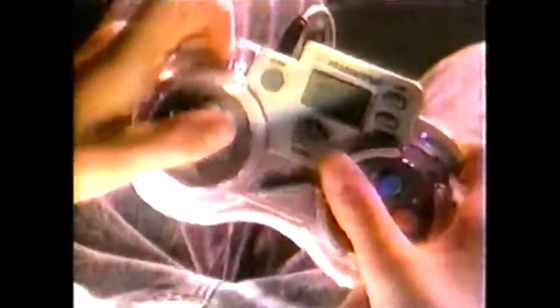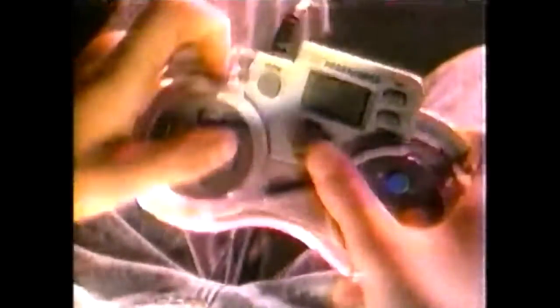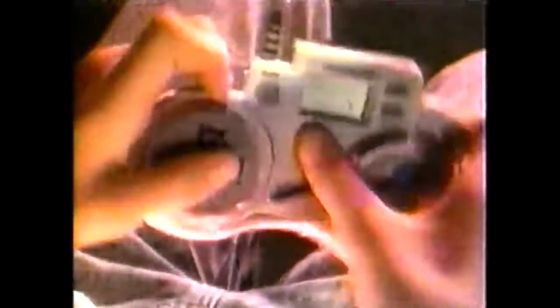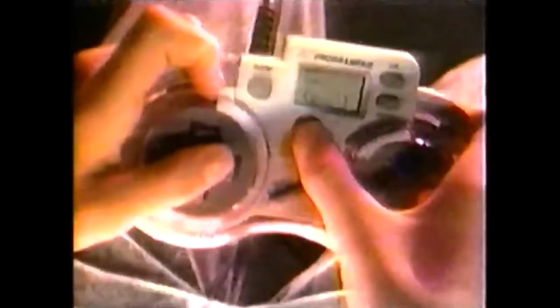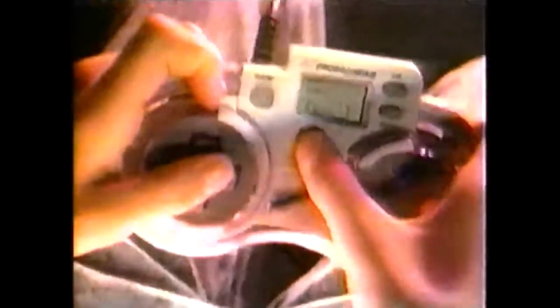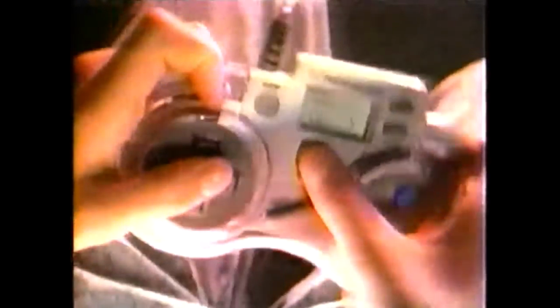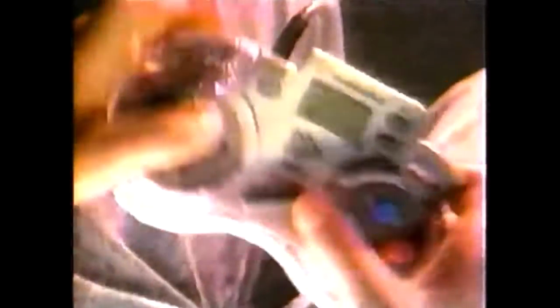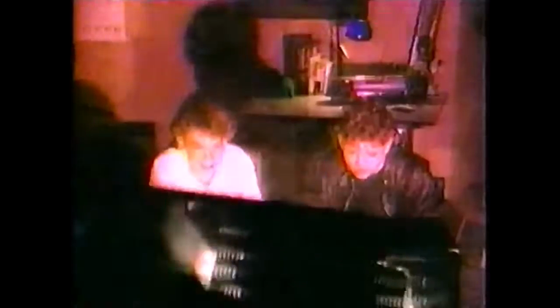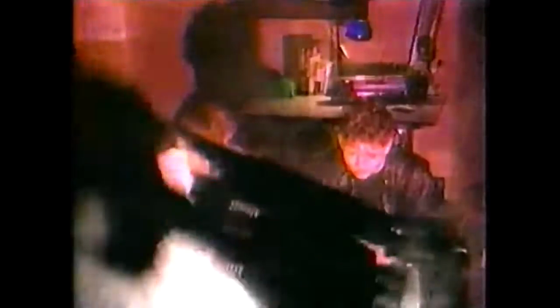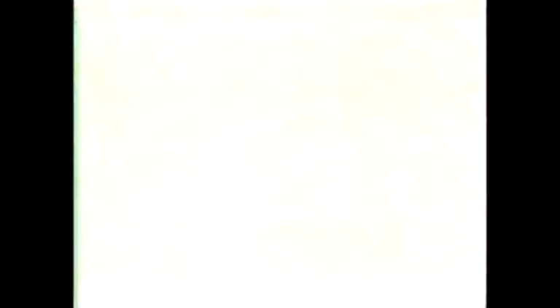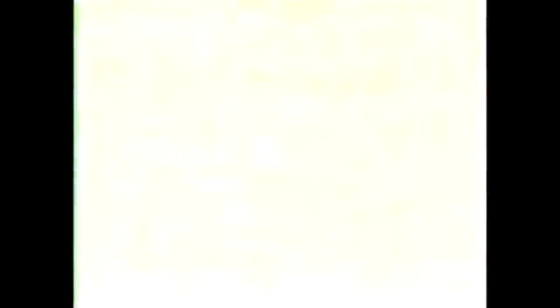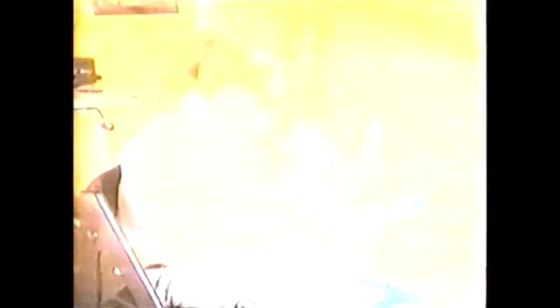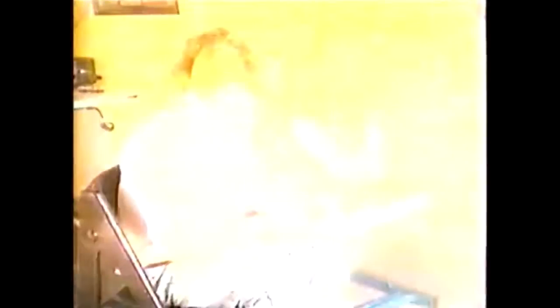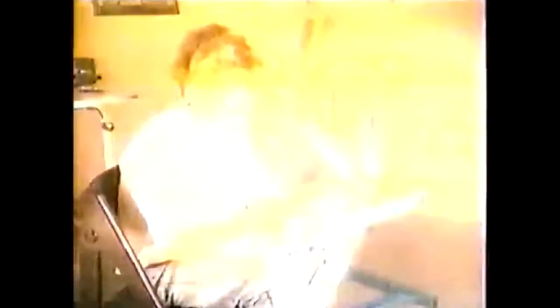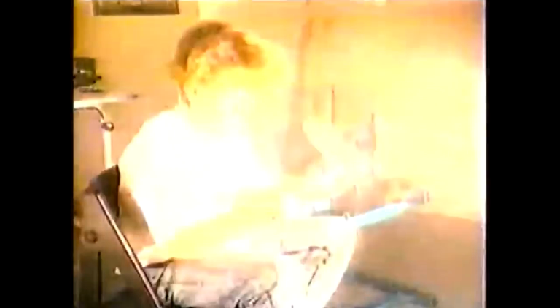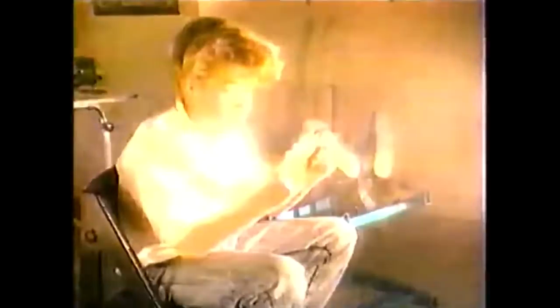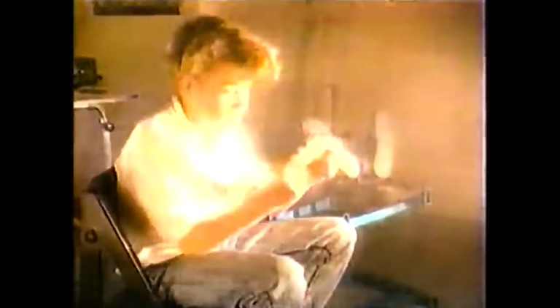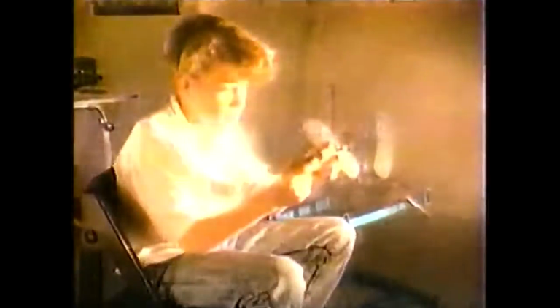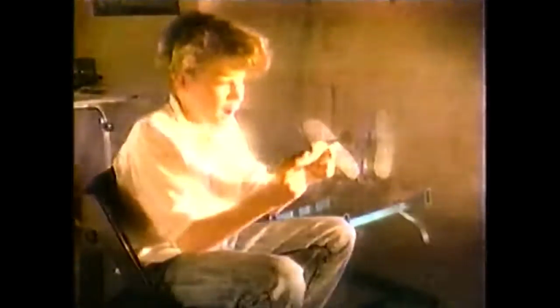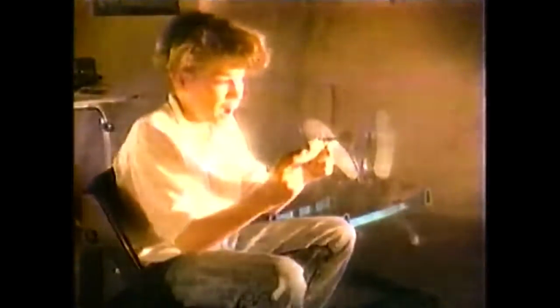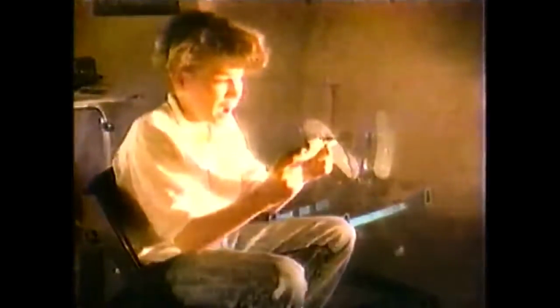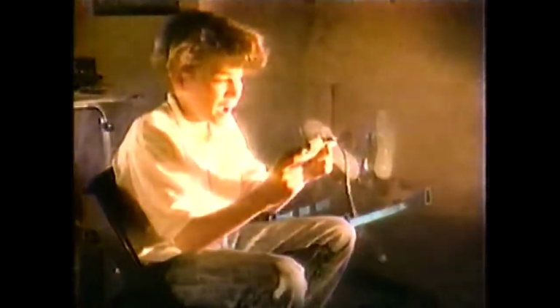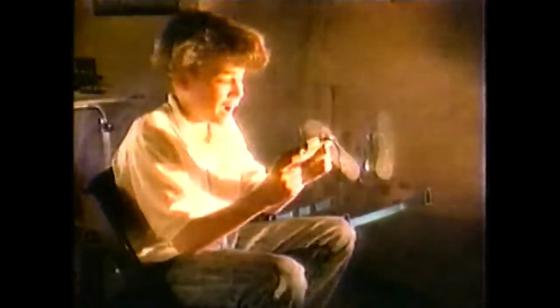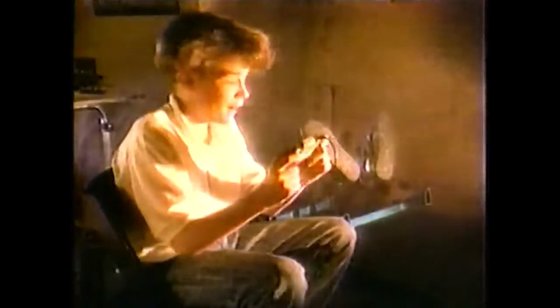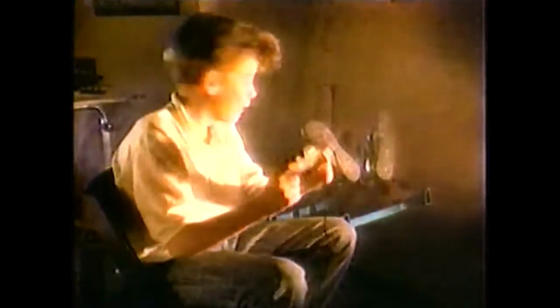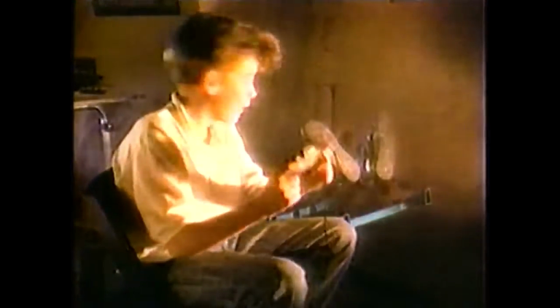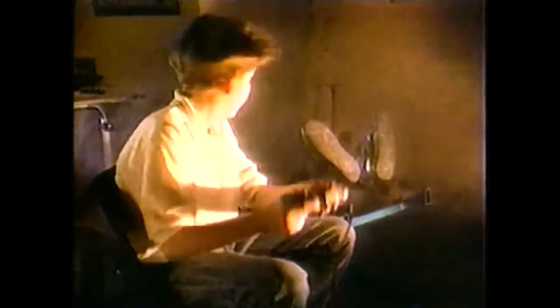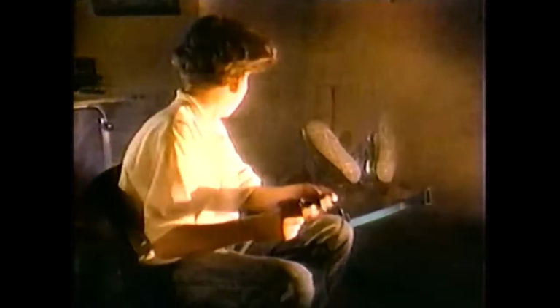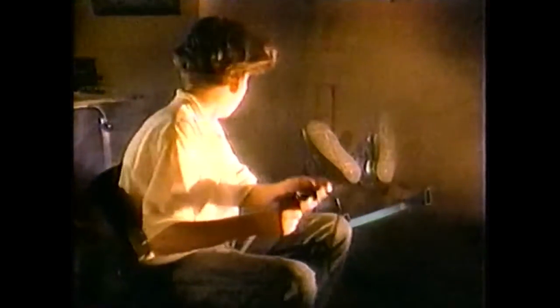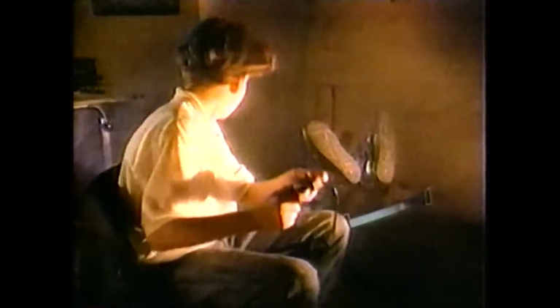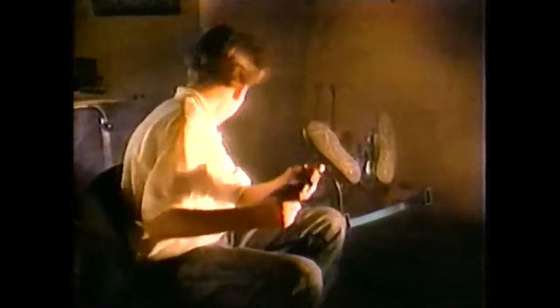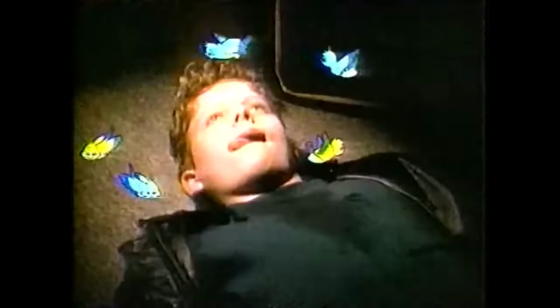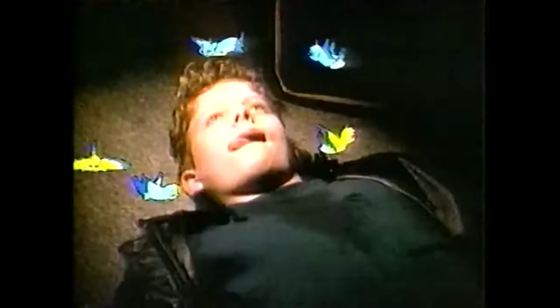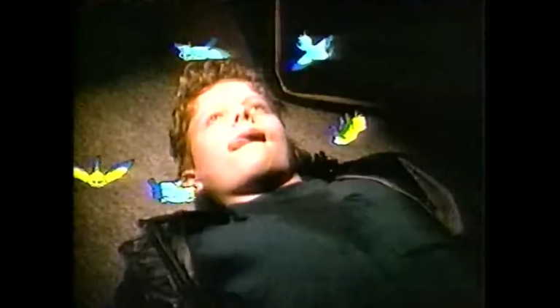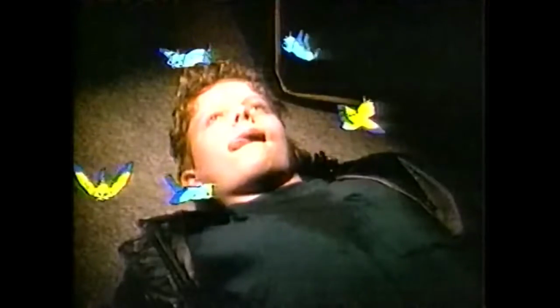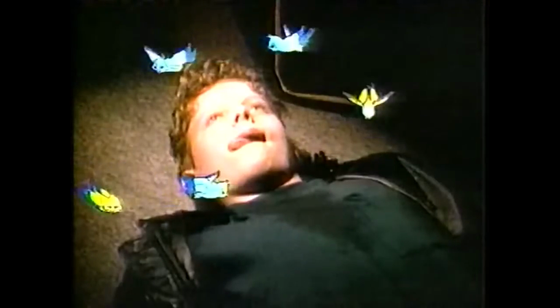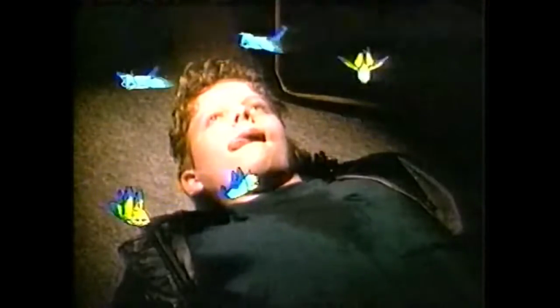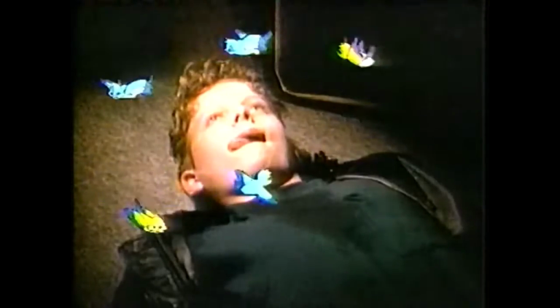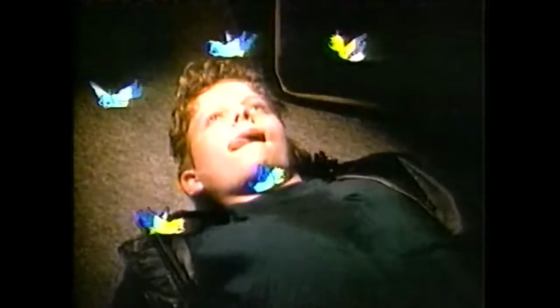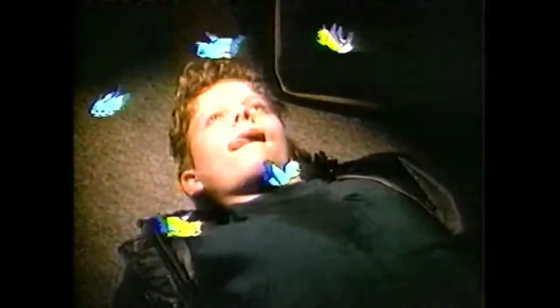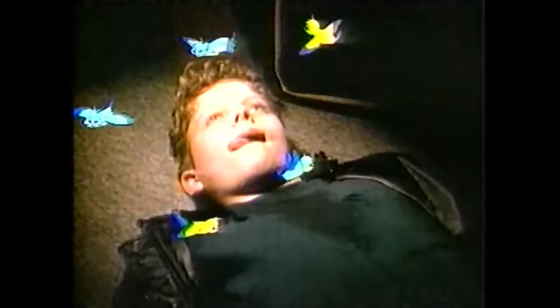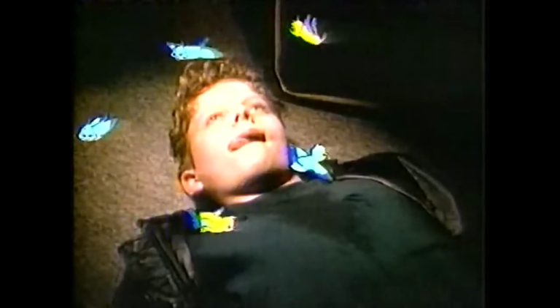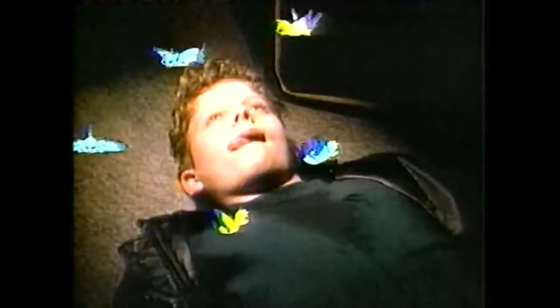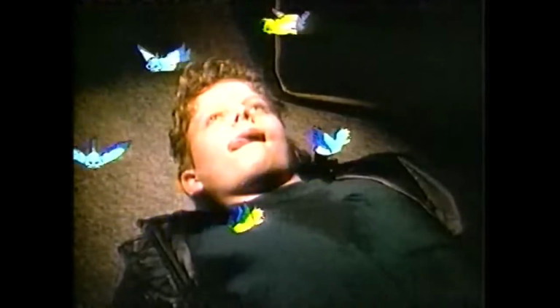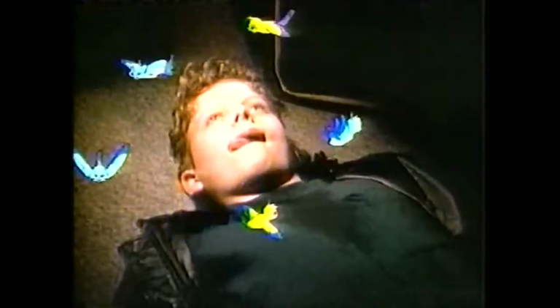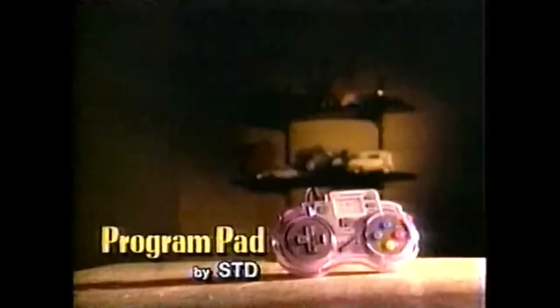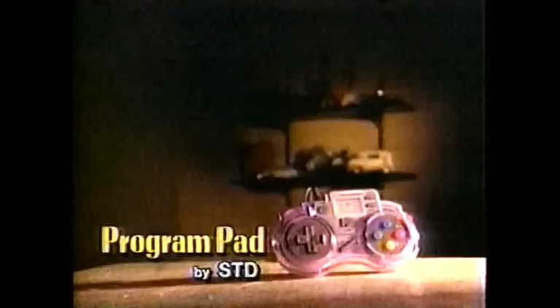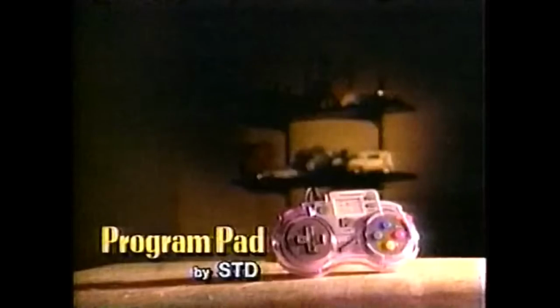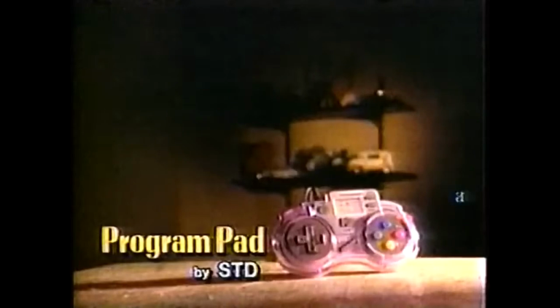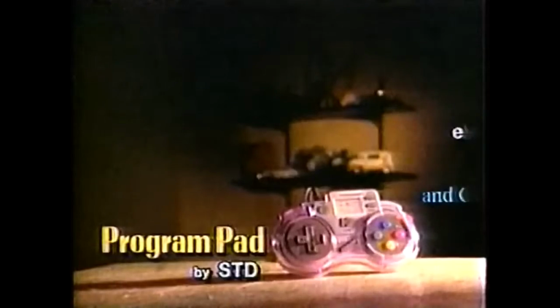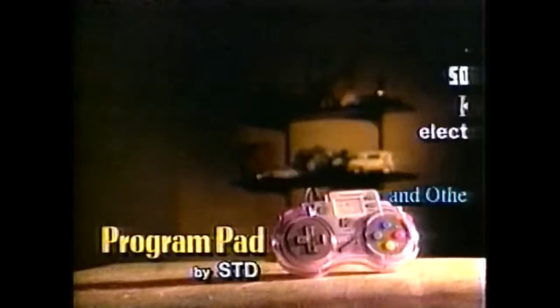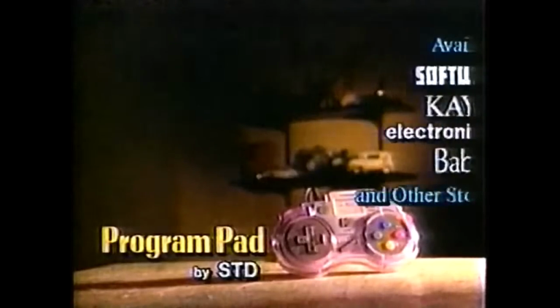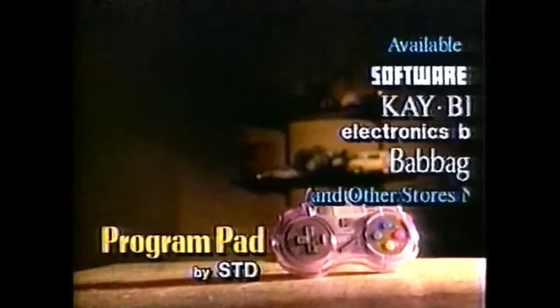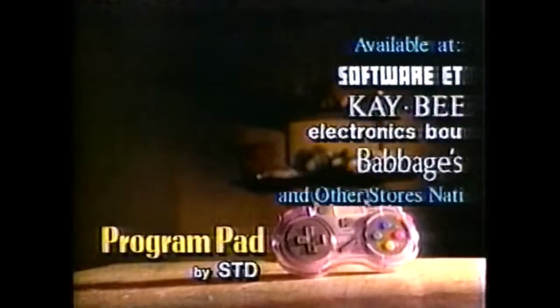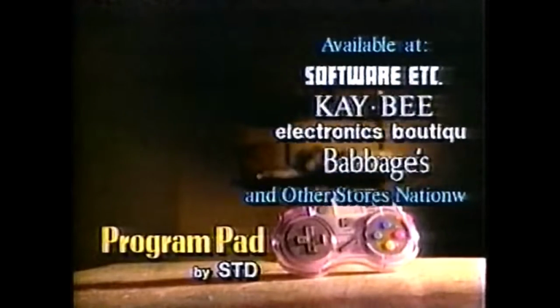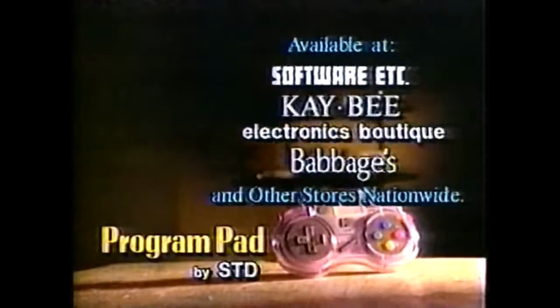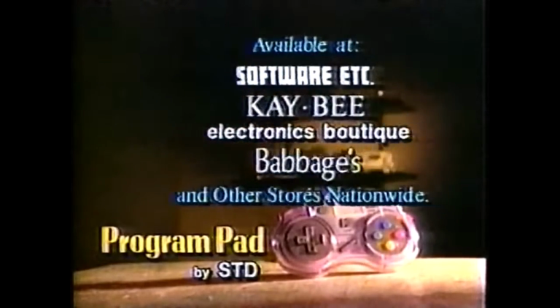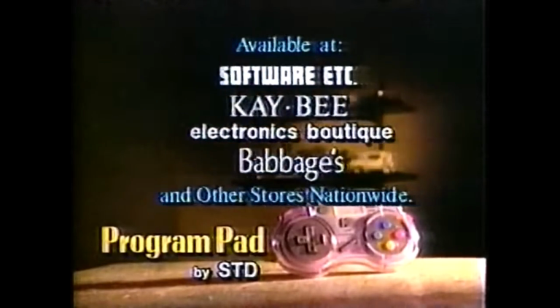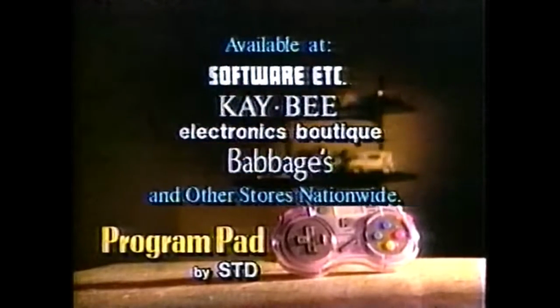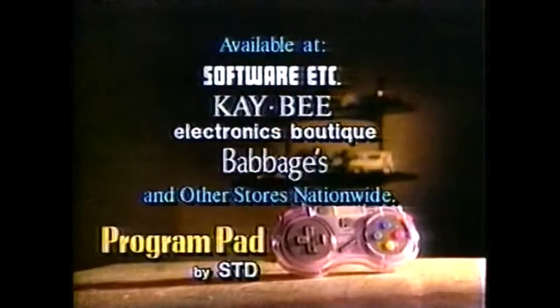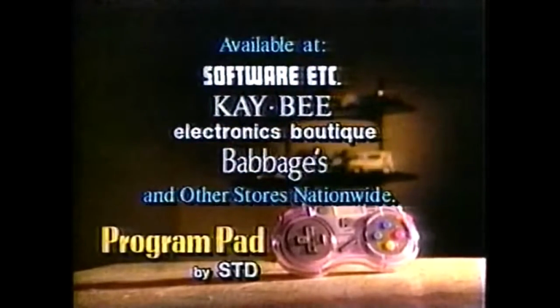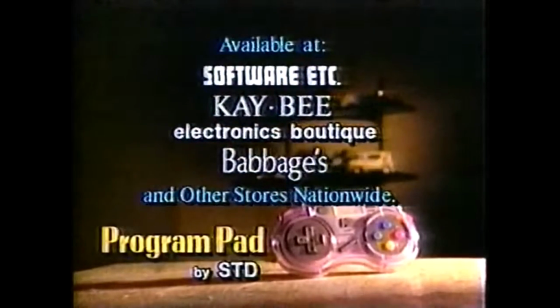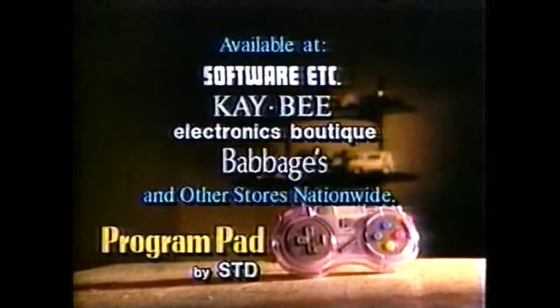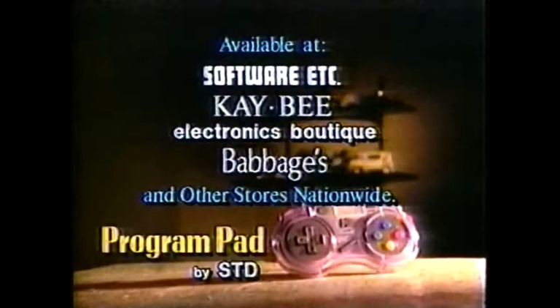Then blow them away. STD's Program Pad, available at these stores.